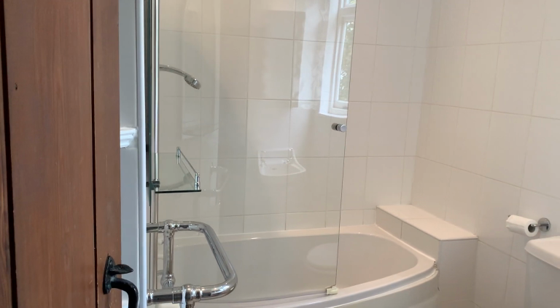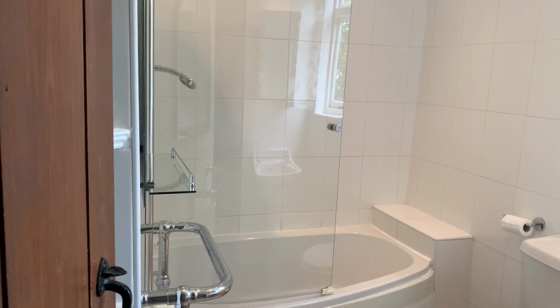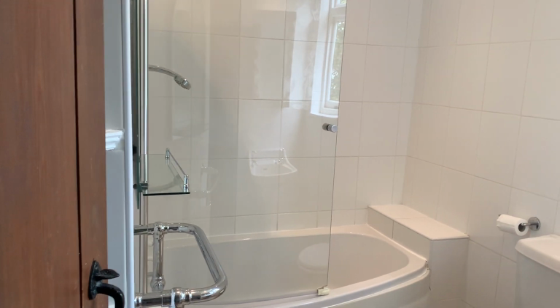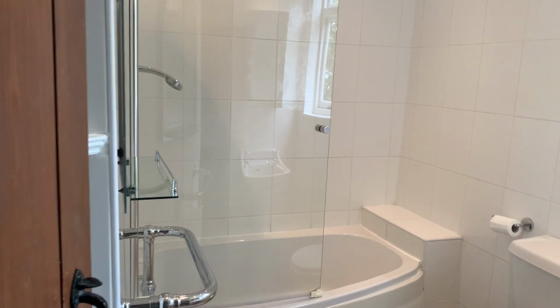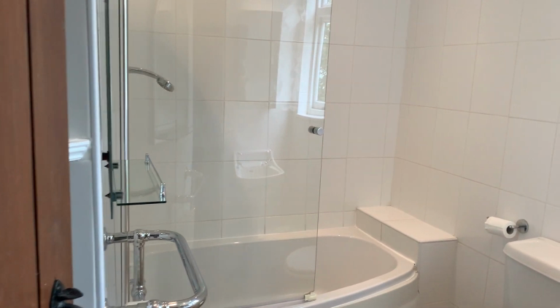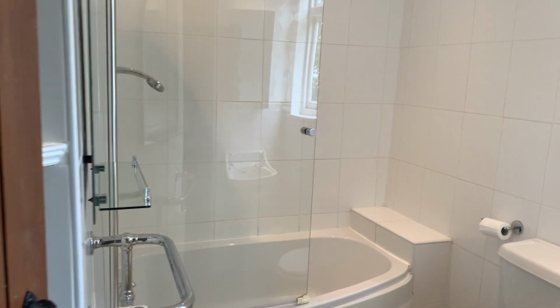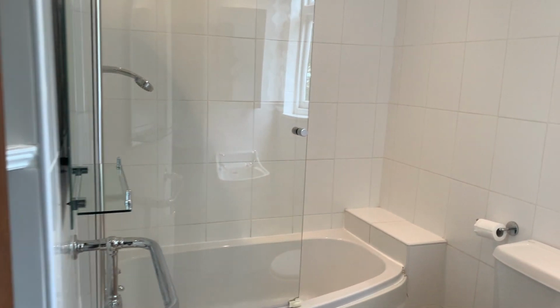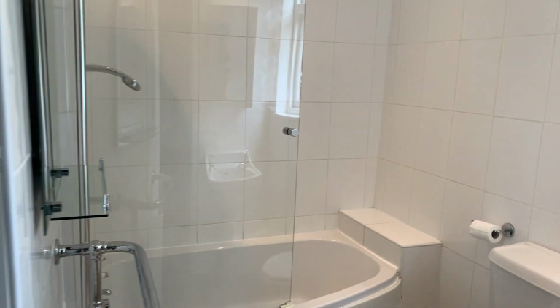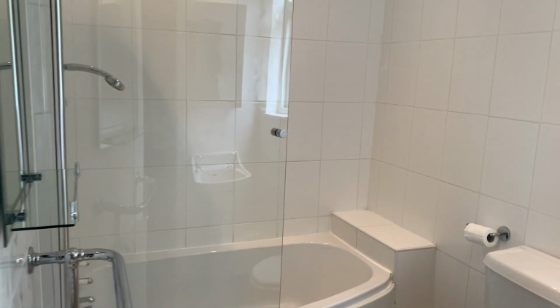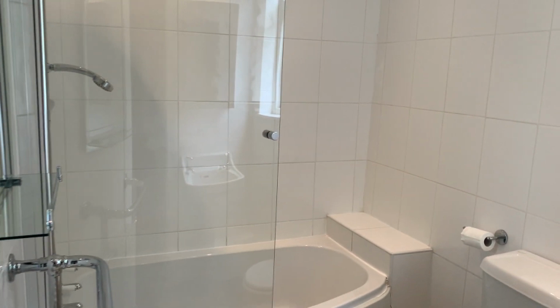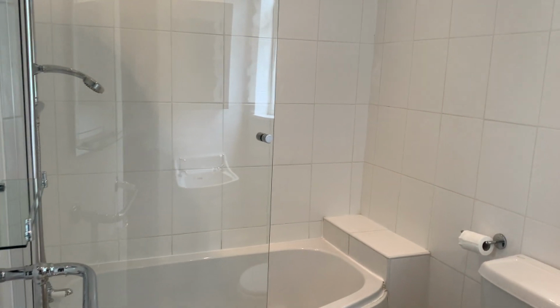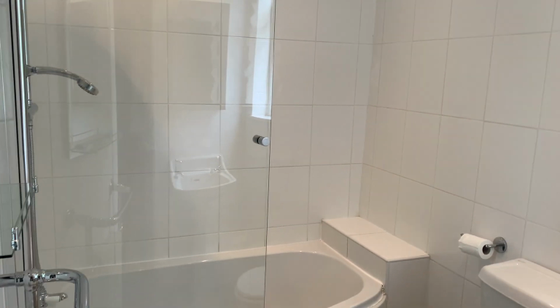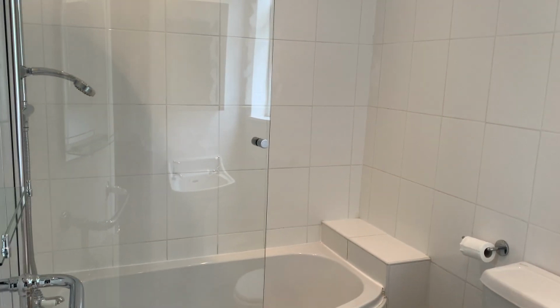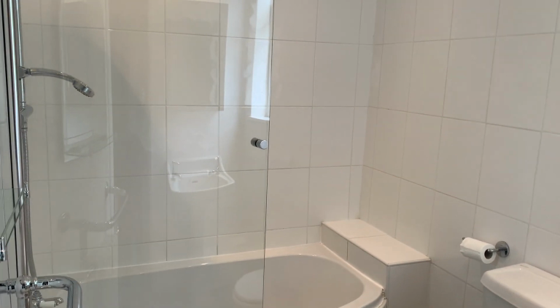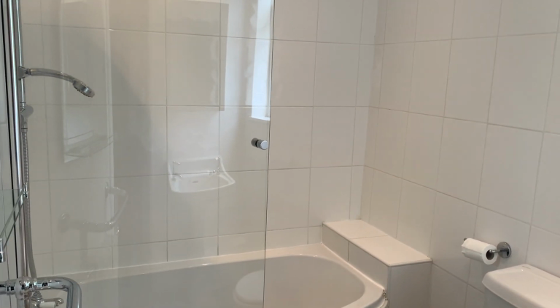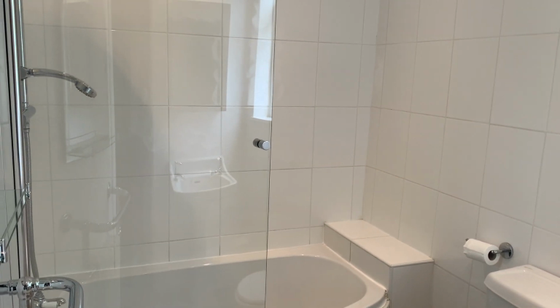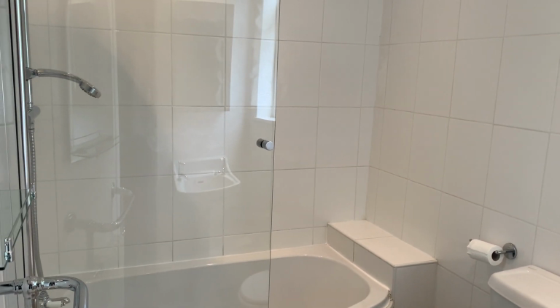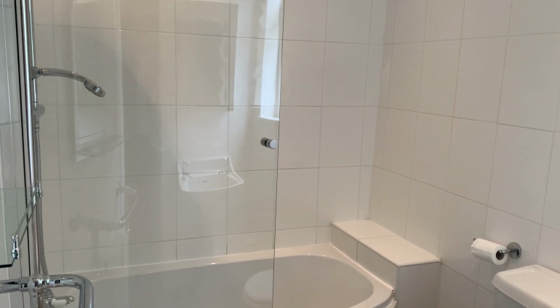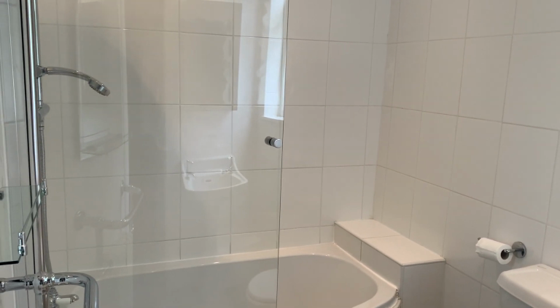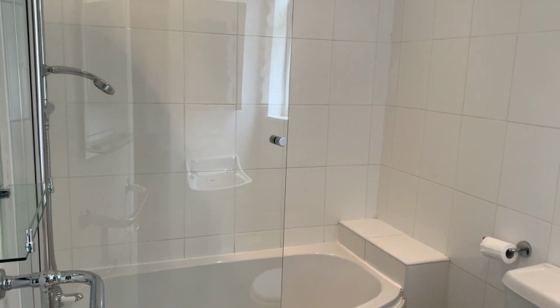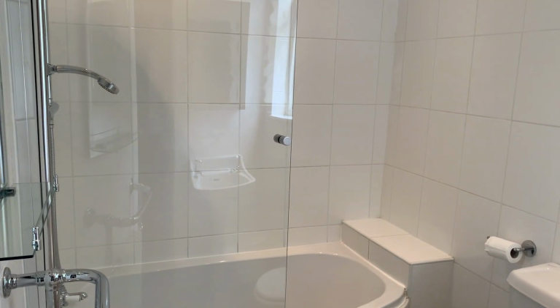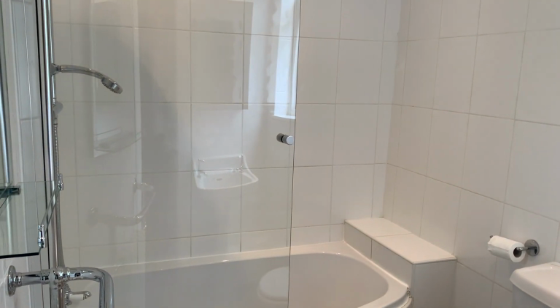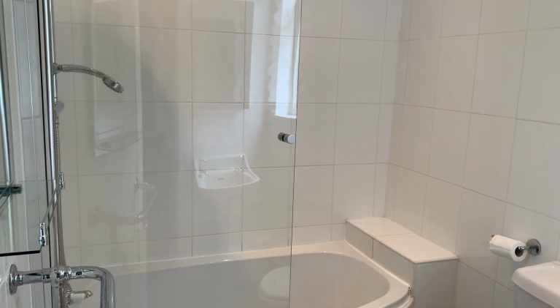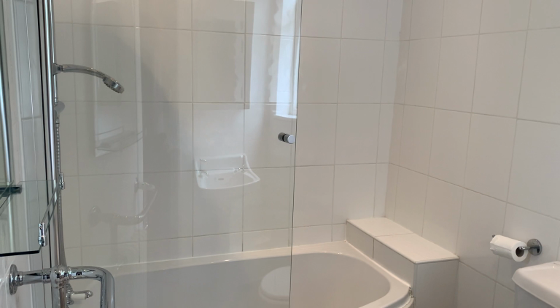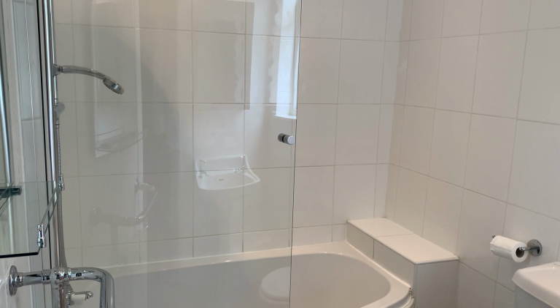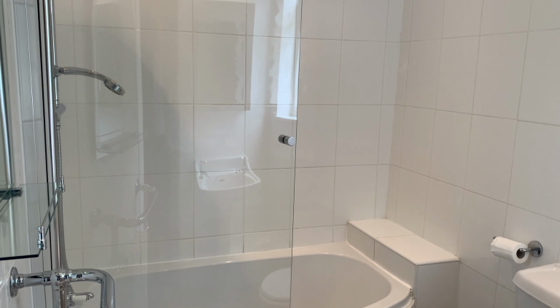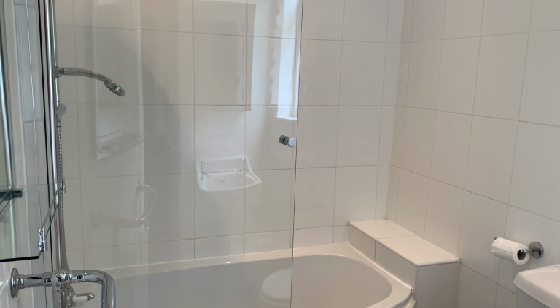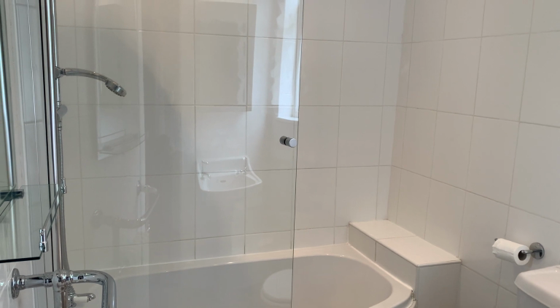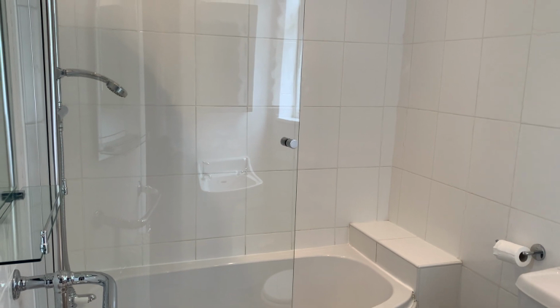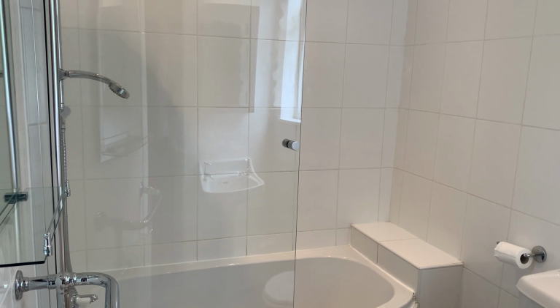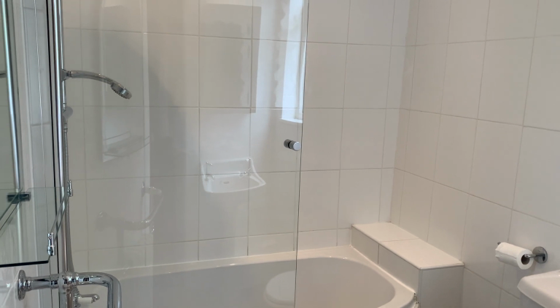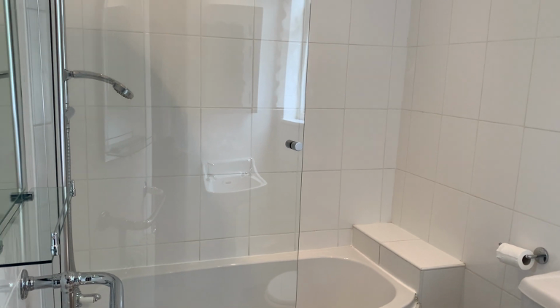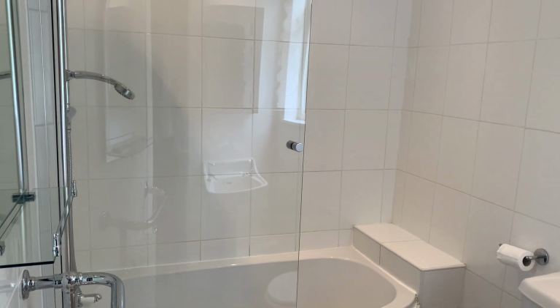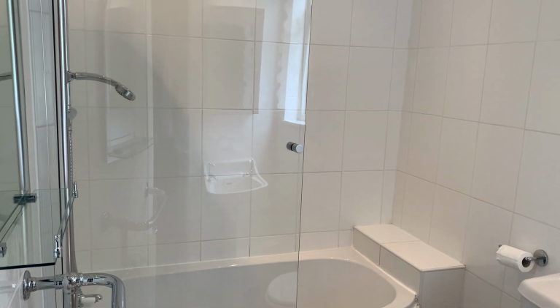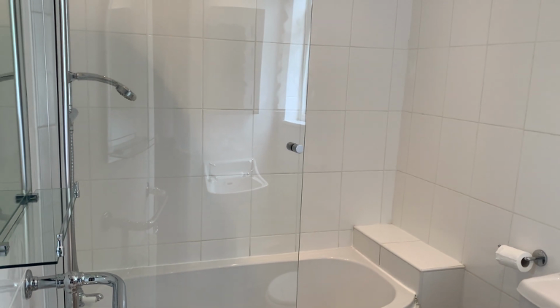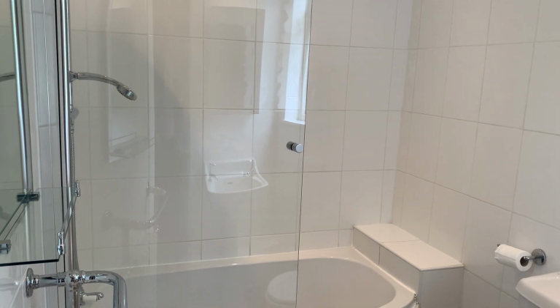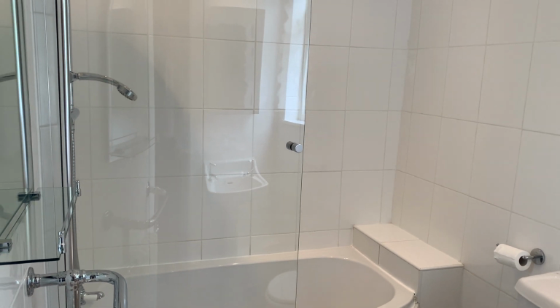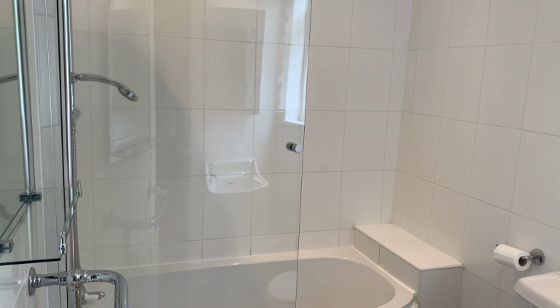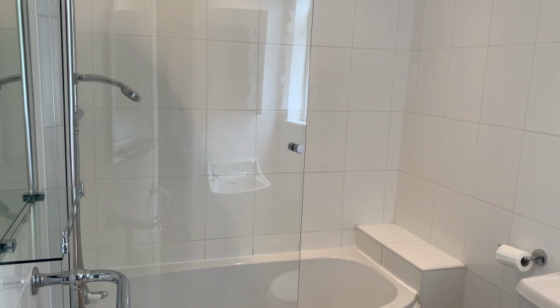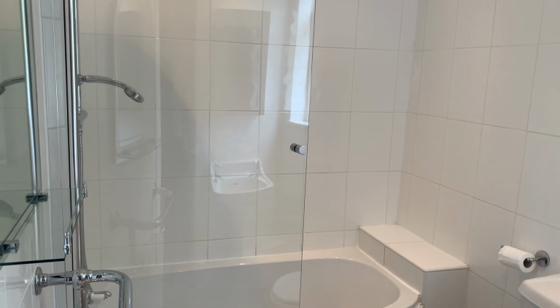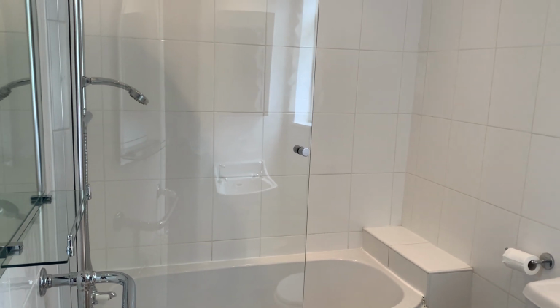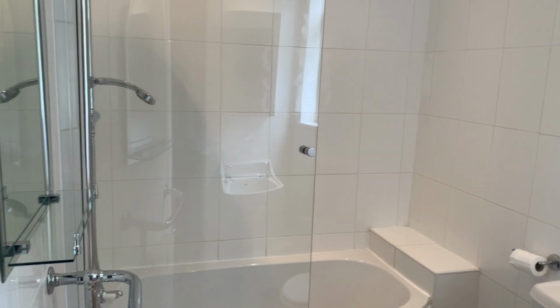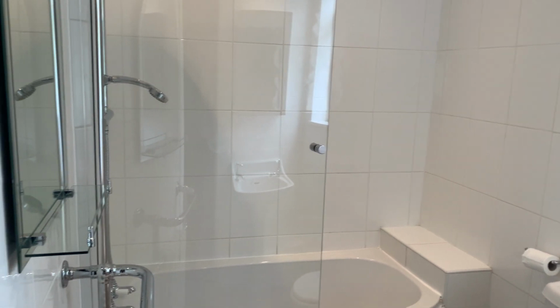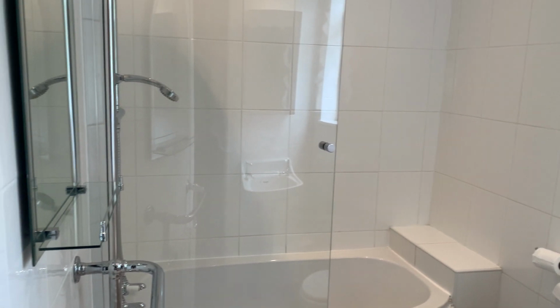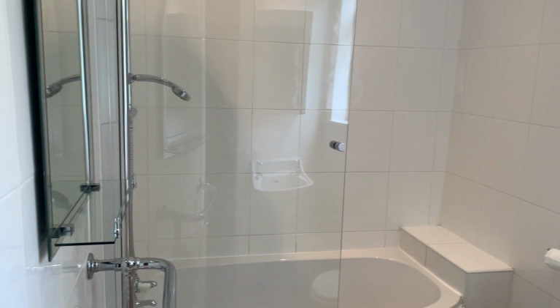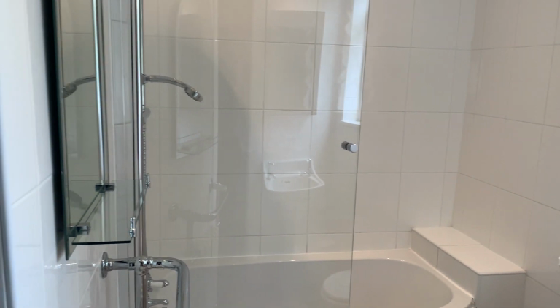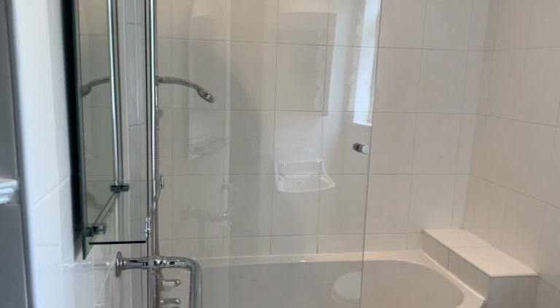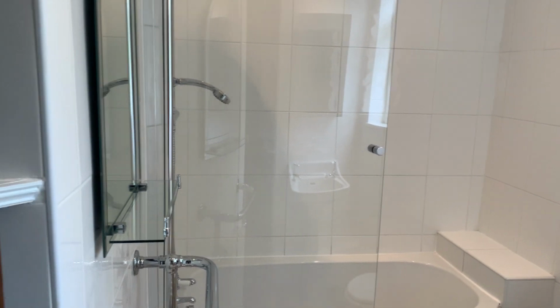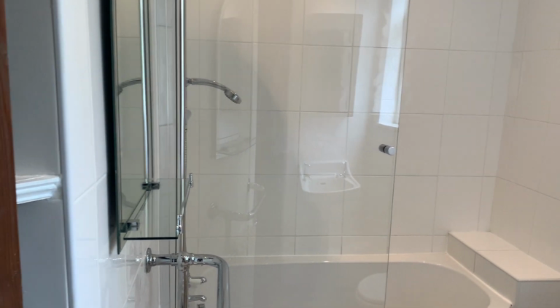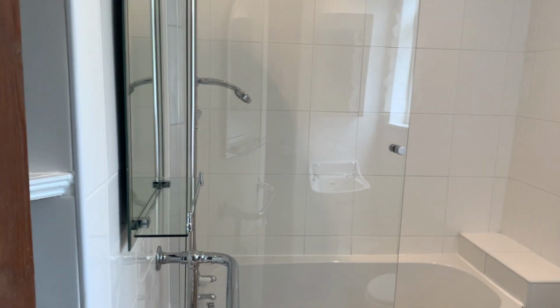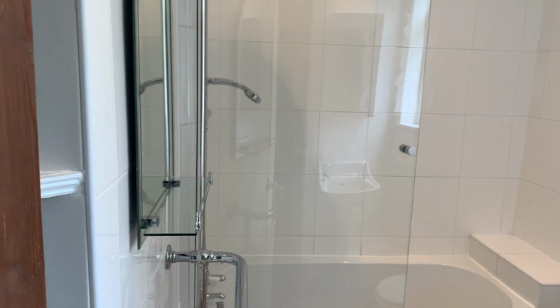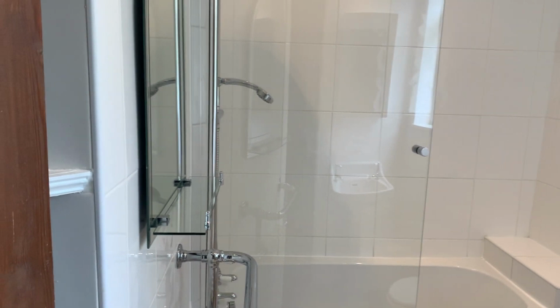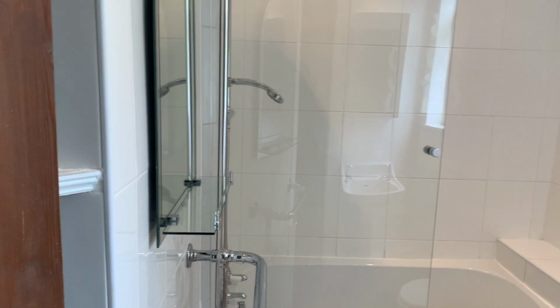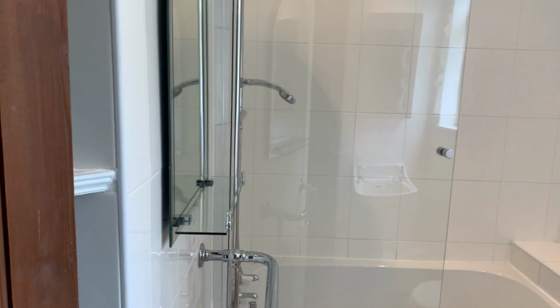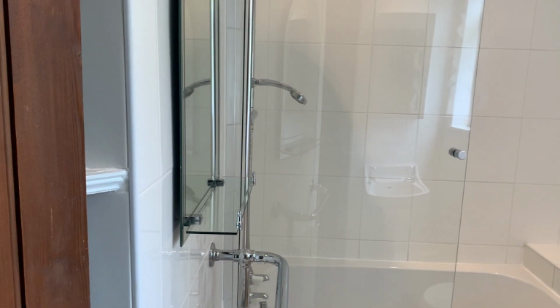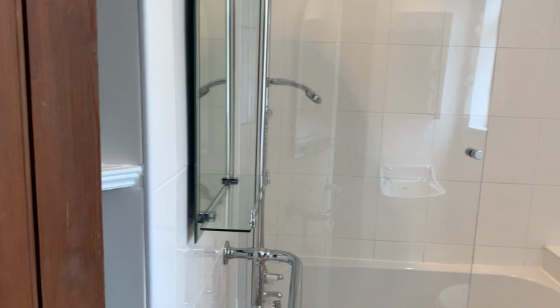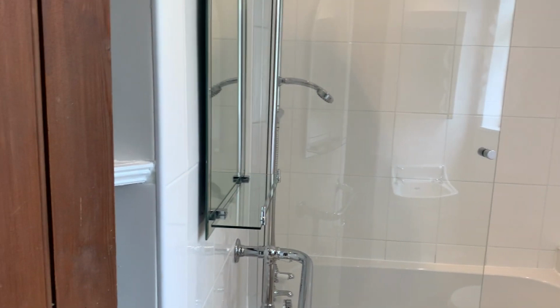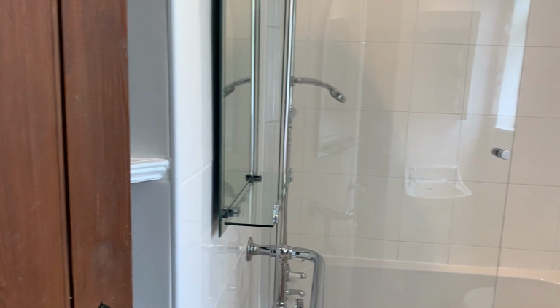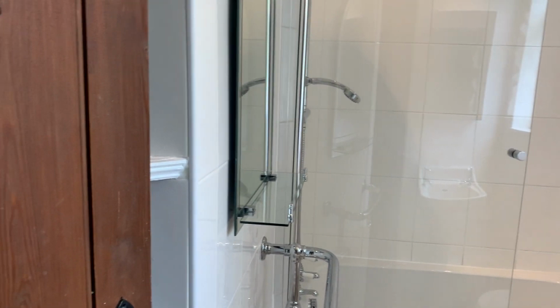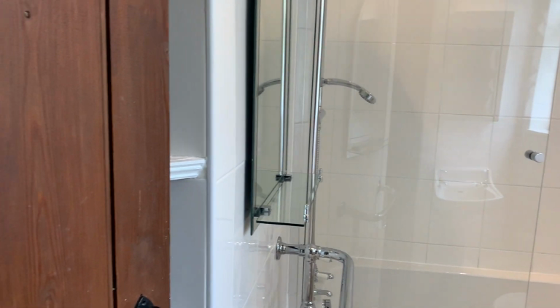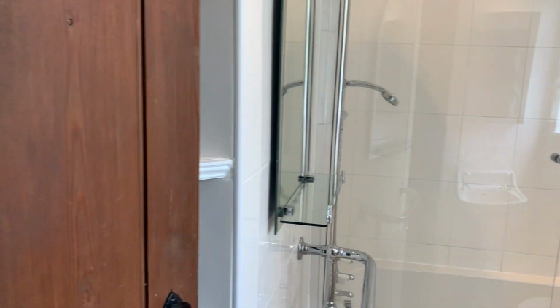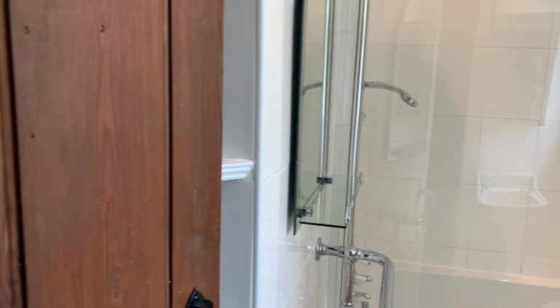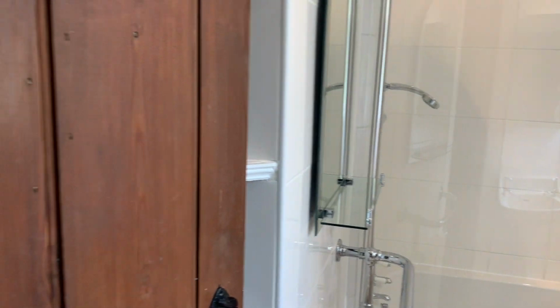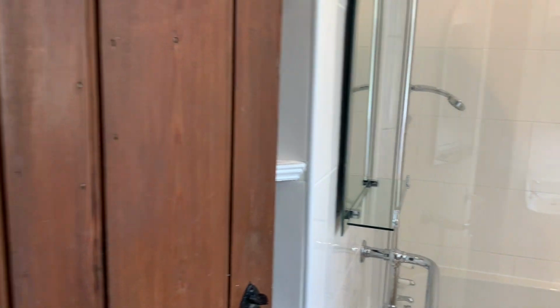So you've got the bathroom there — independent shower and all you'd expect in the bathroom. Fully tiled walls and tiled flooring.